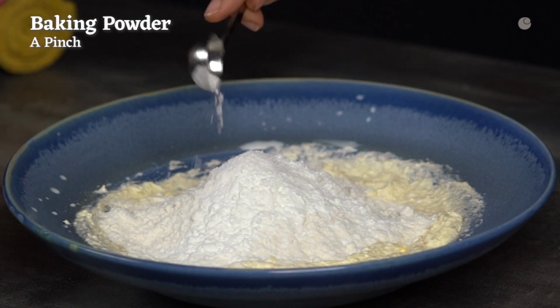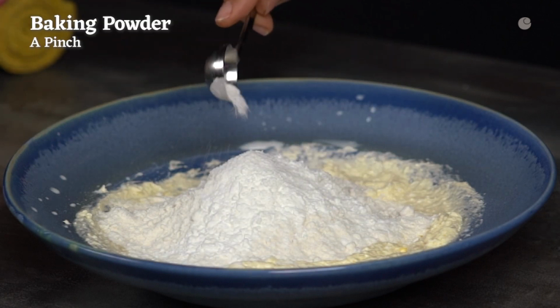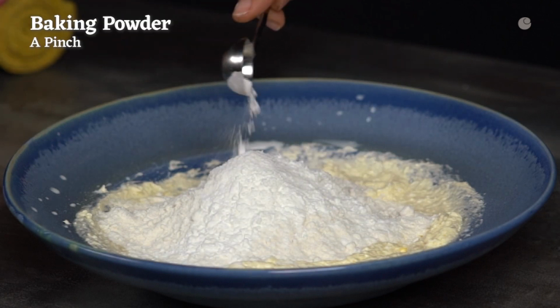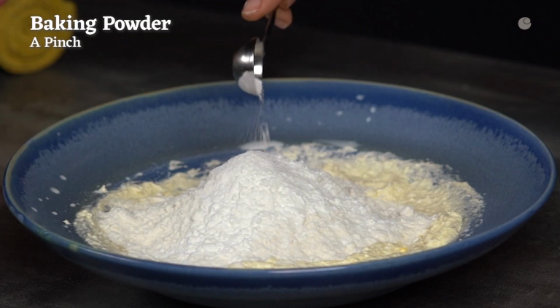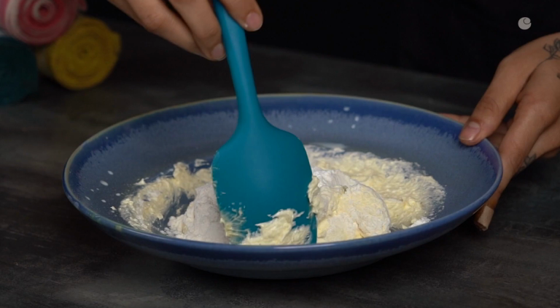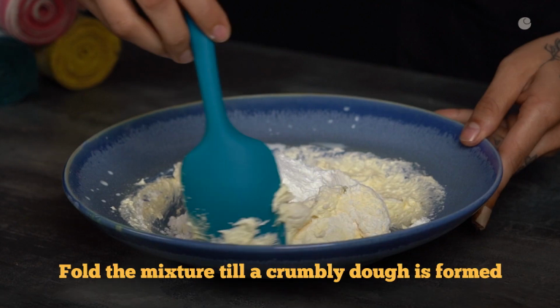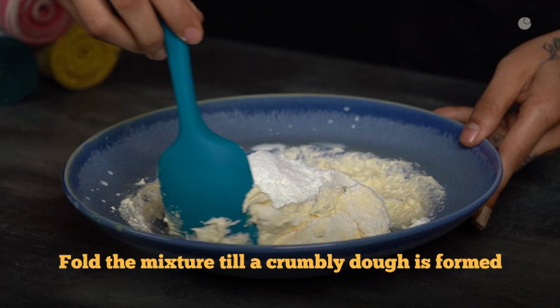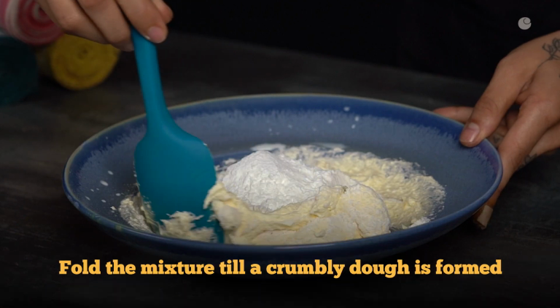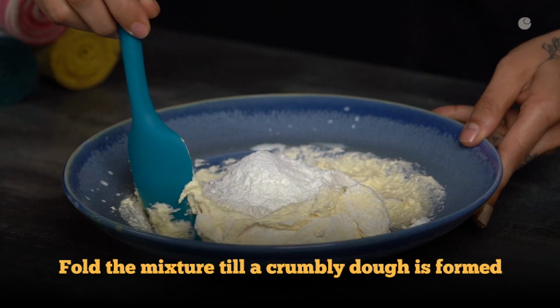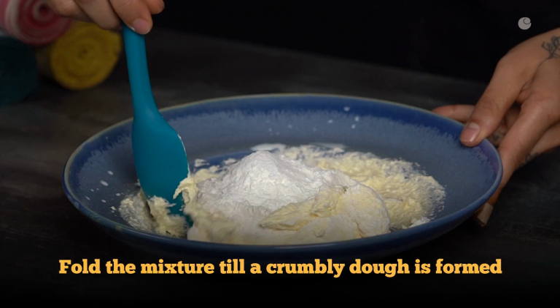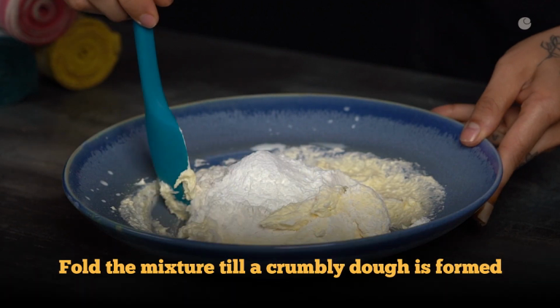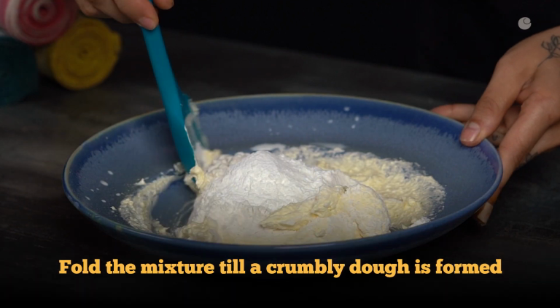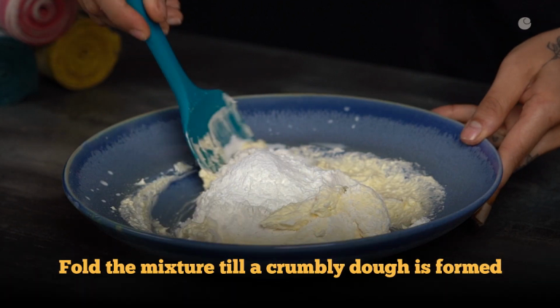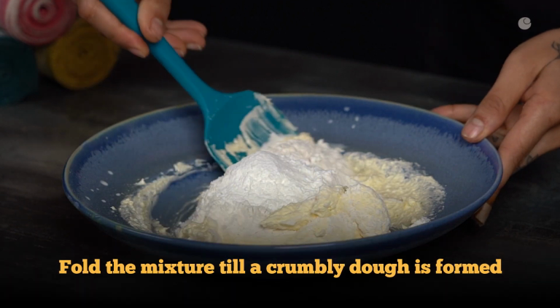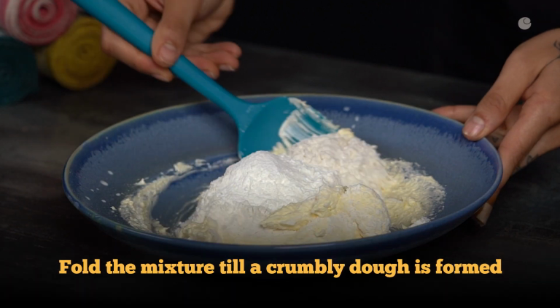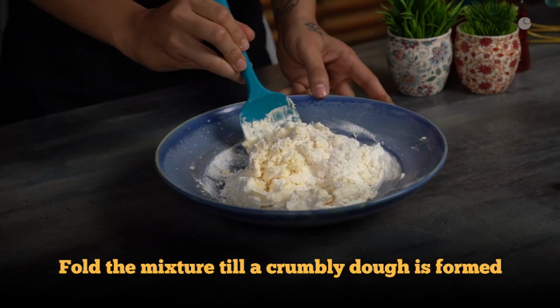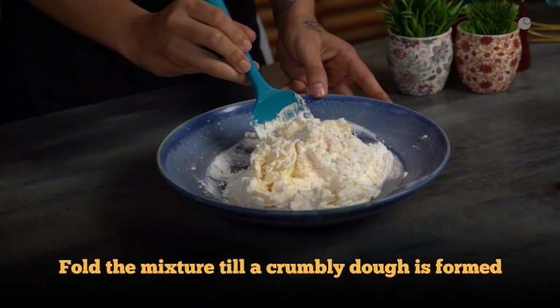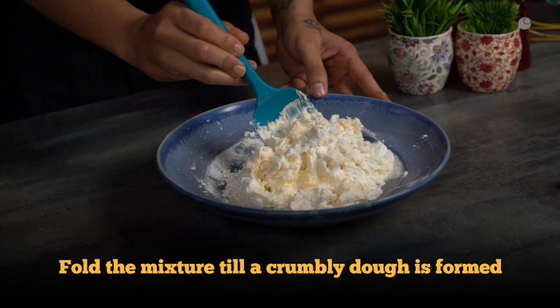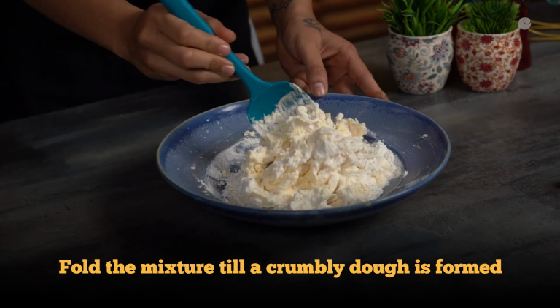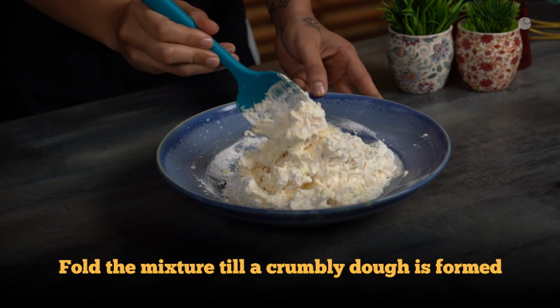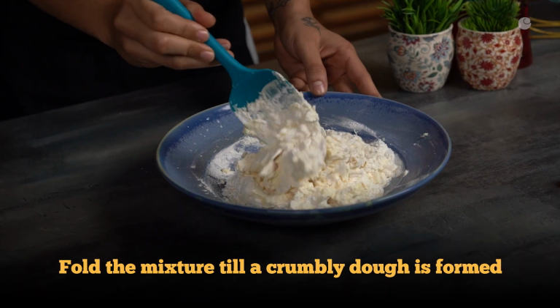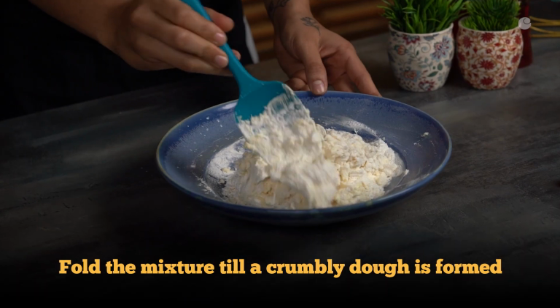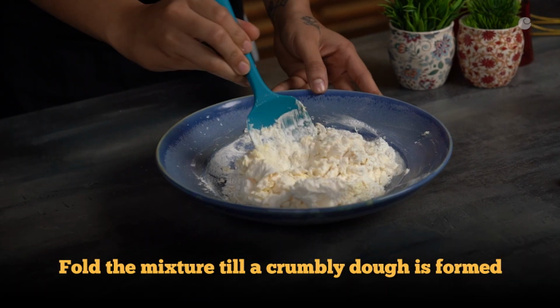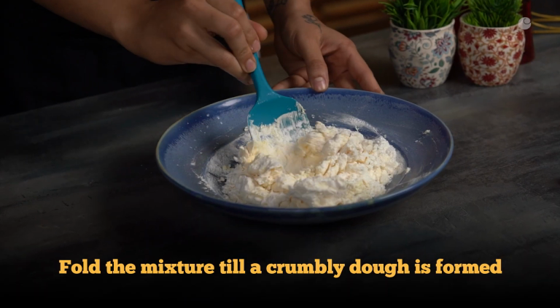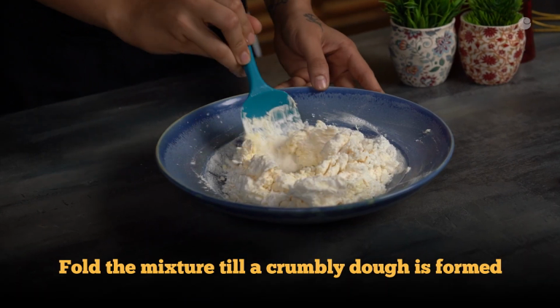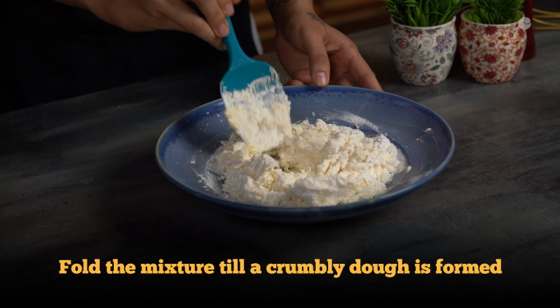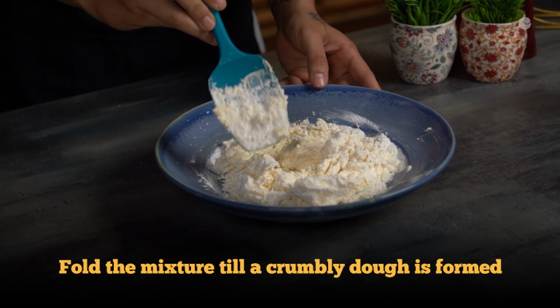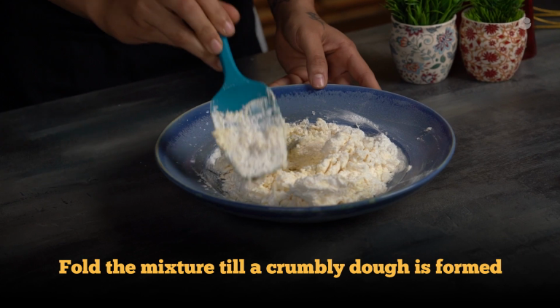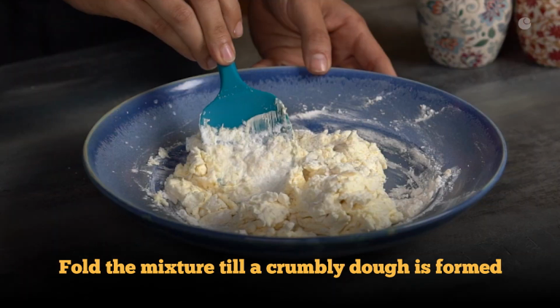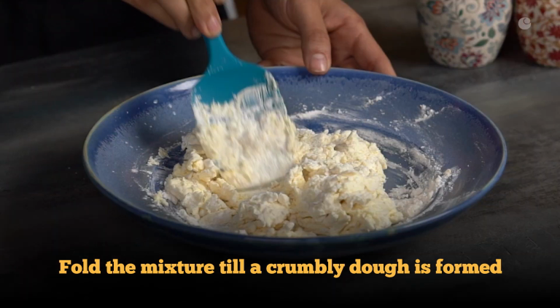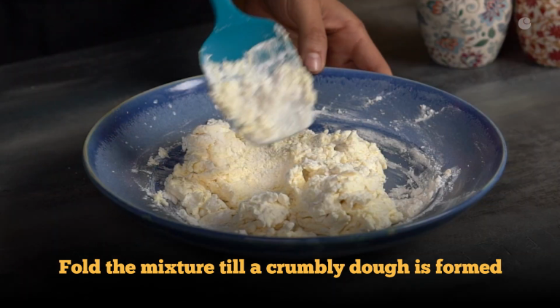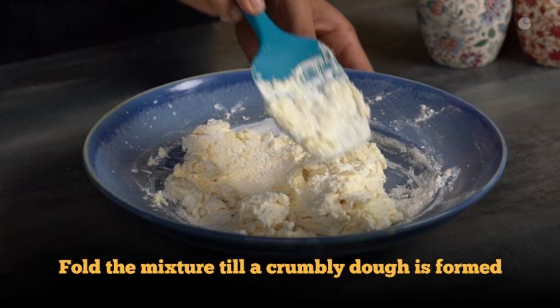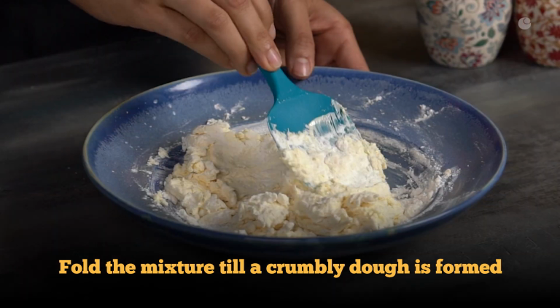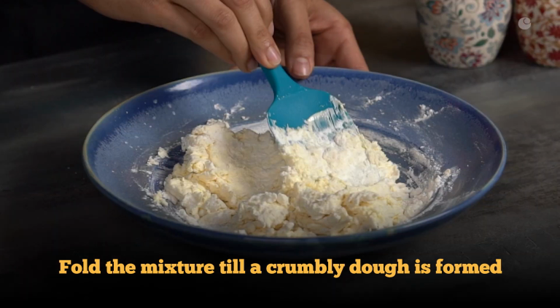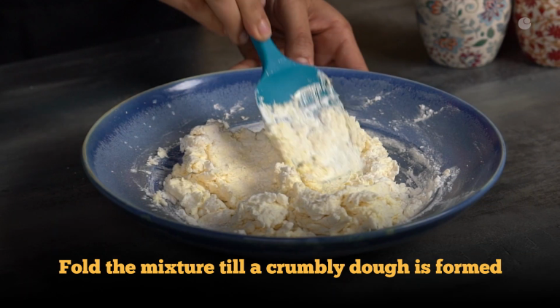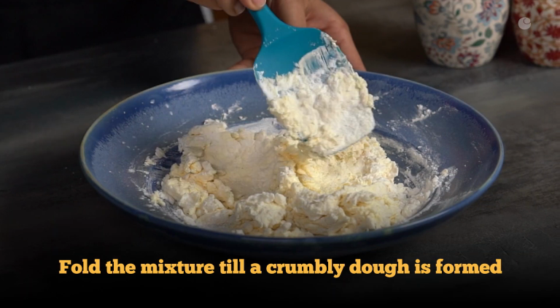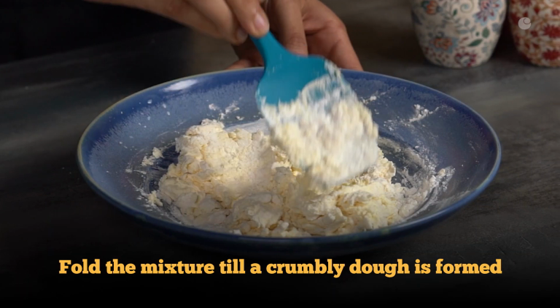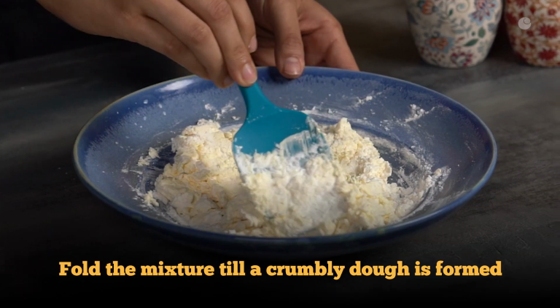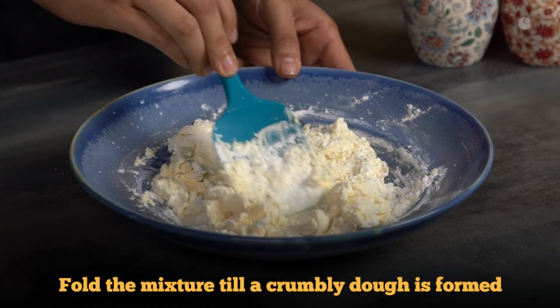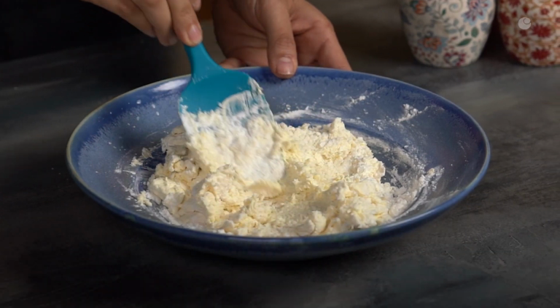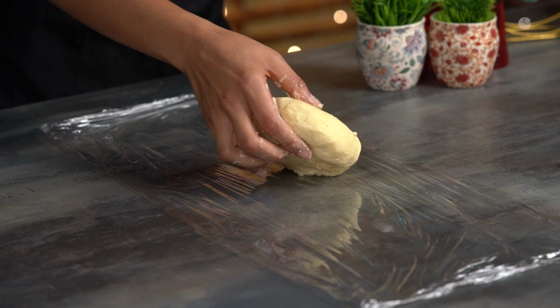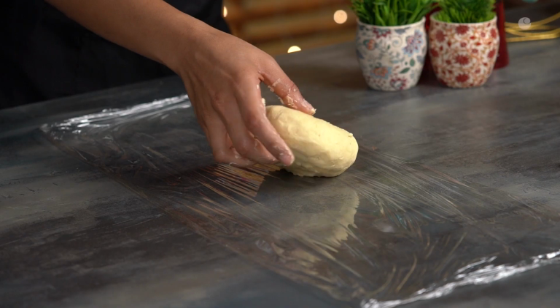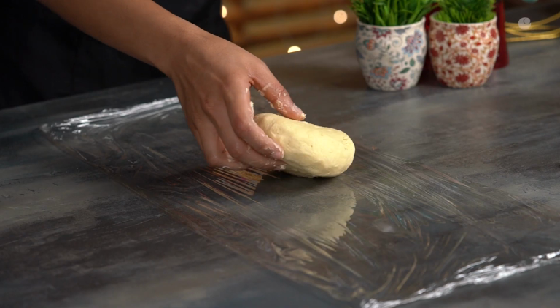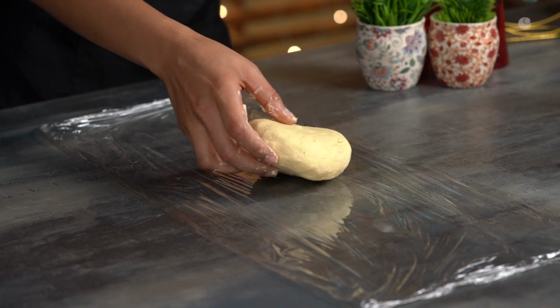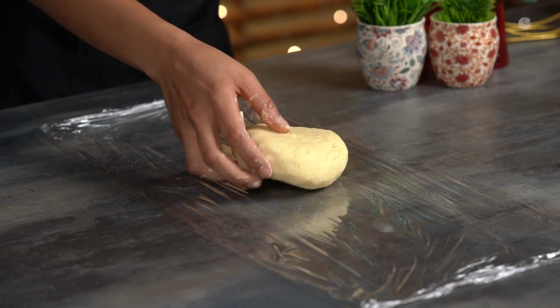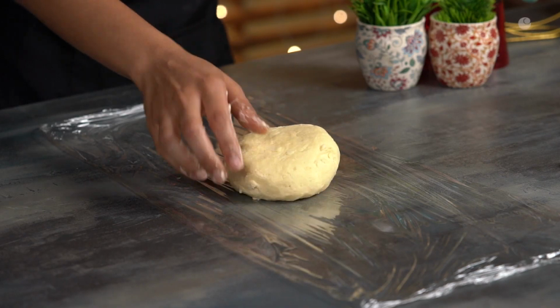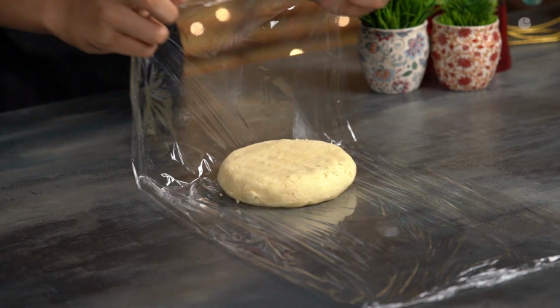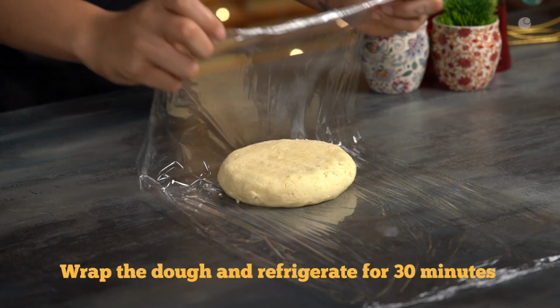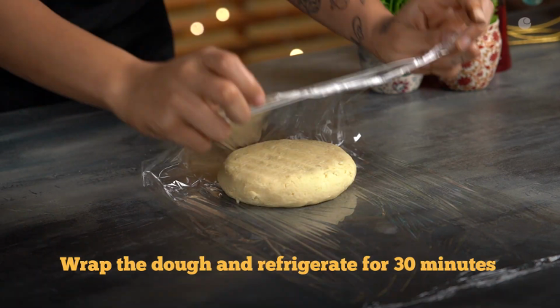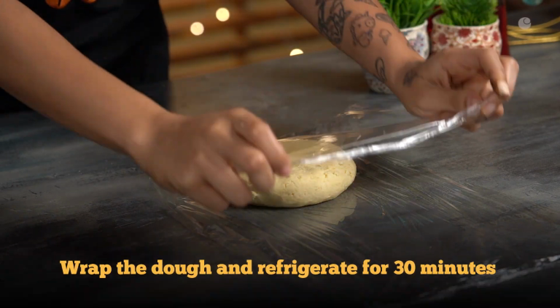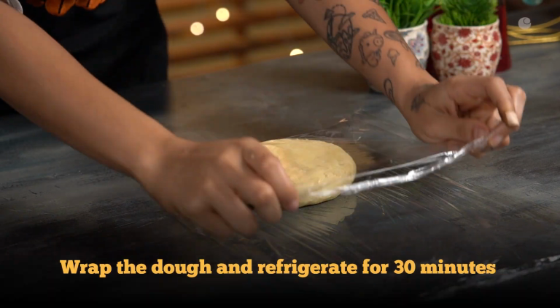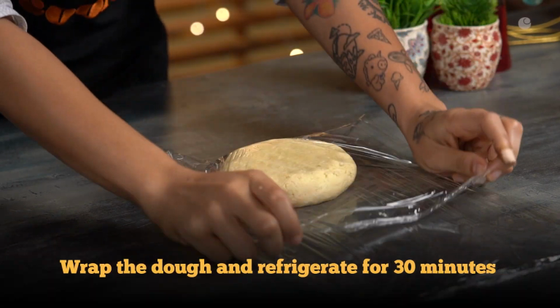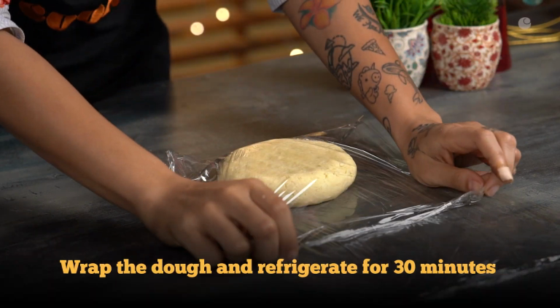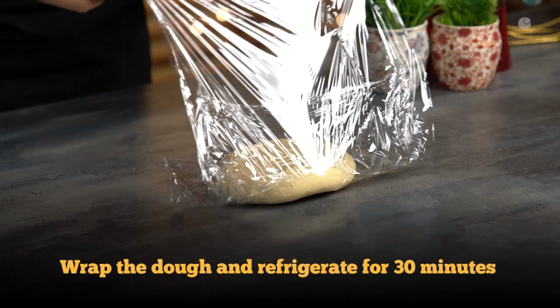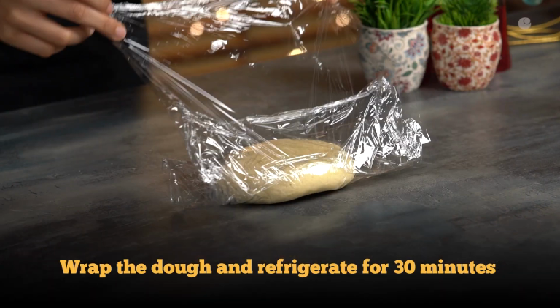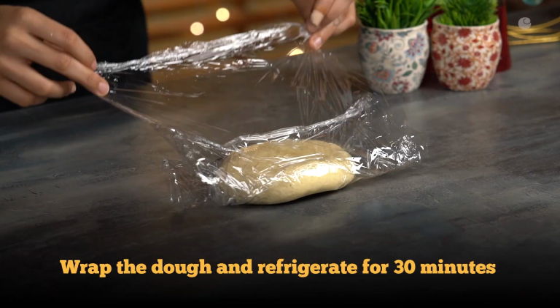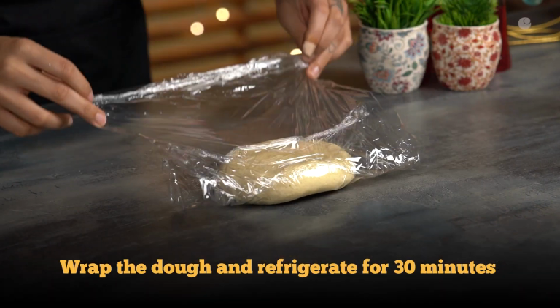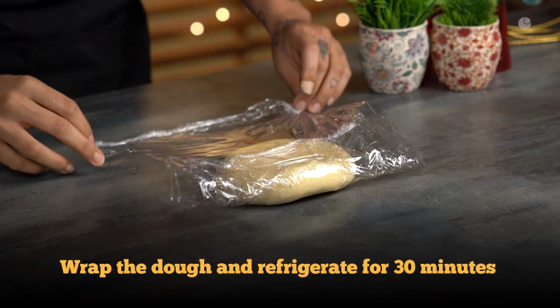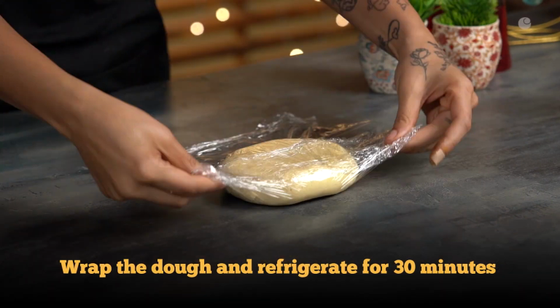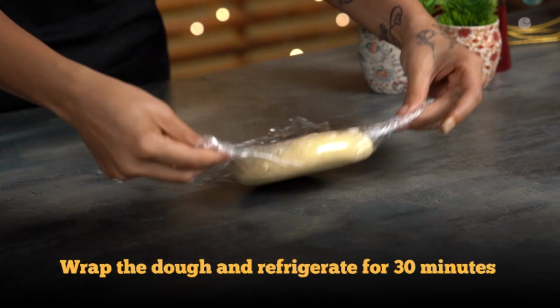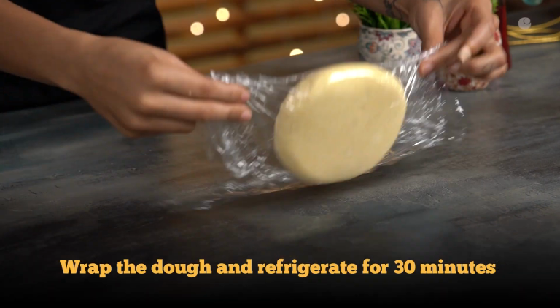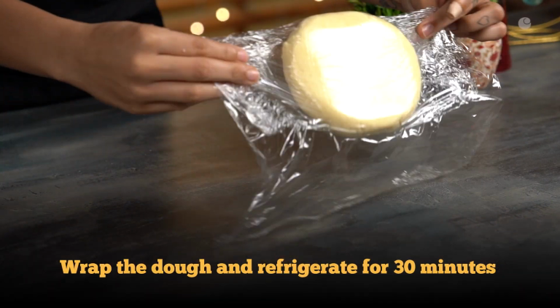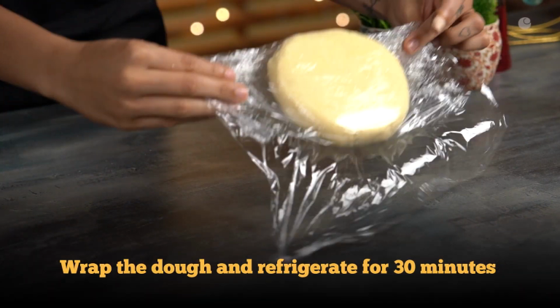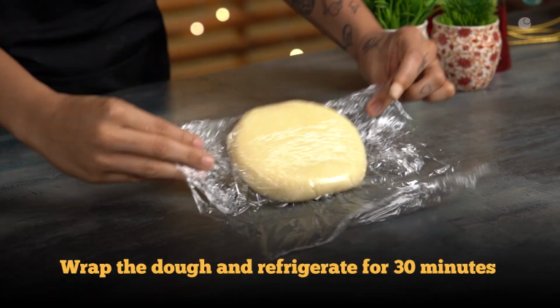Now bring together a dough. Wrap it in plastic wrap and refrigerate for at least 30 minutes.